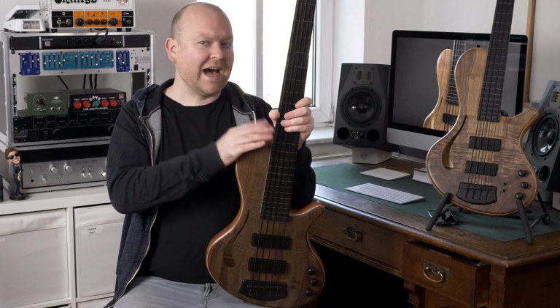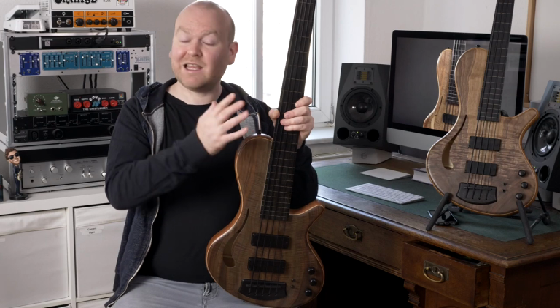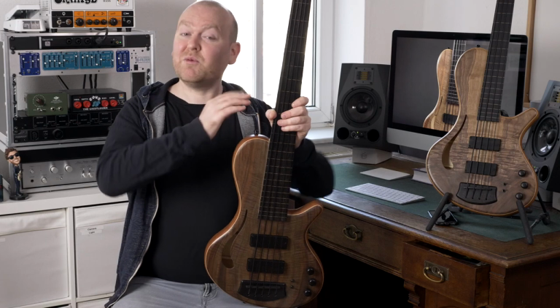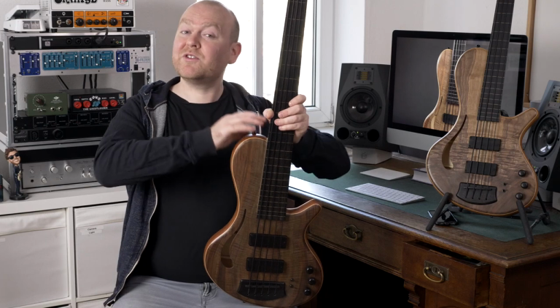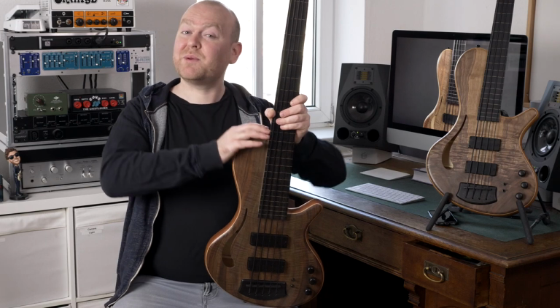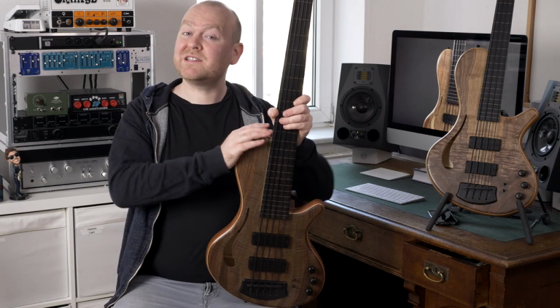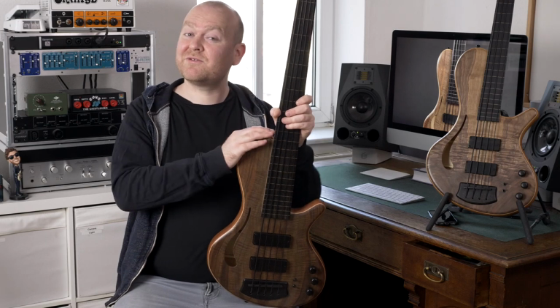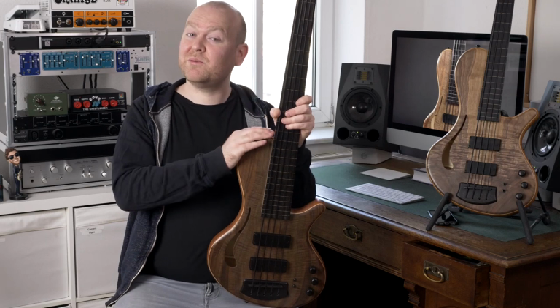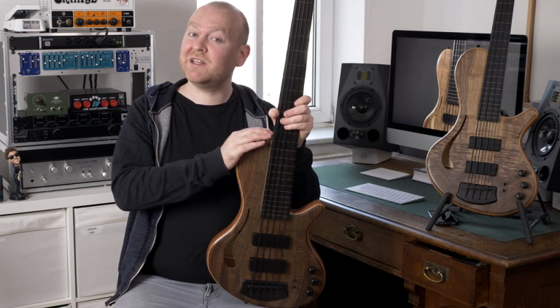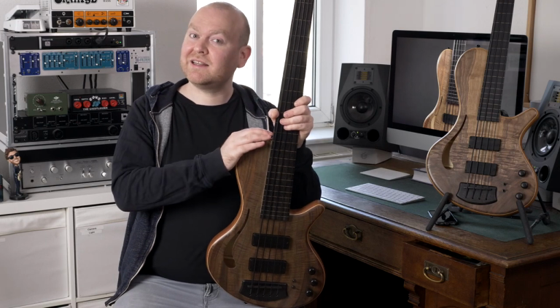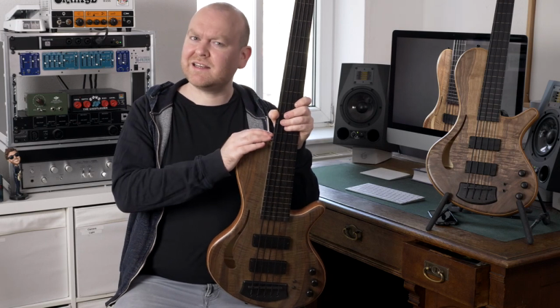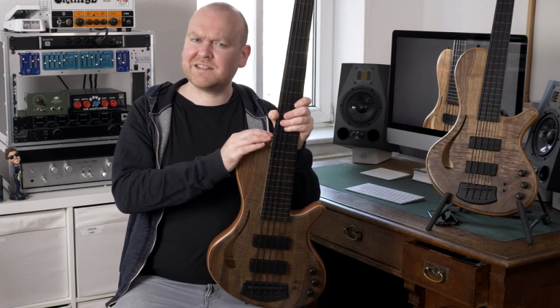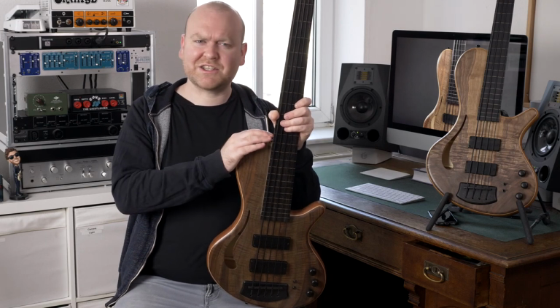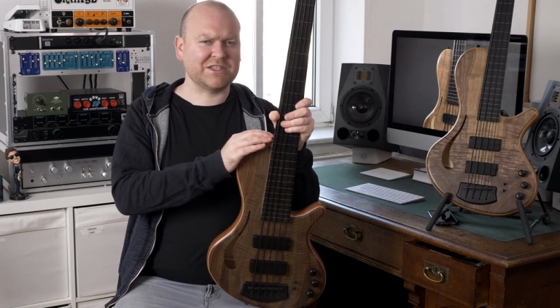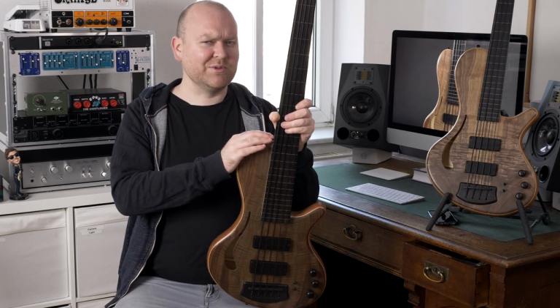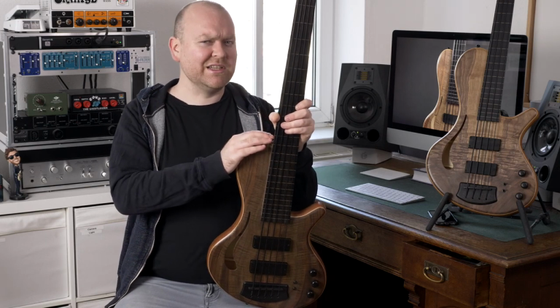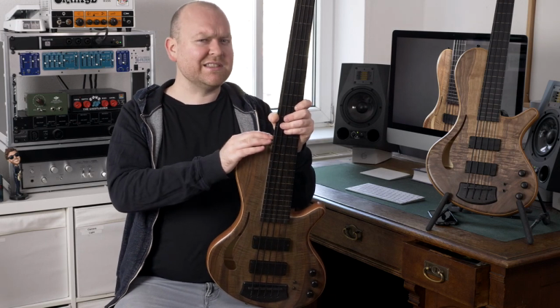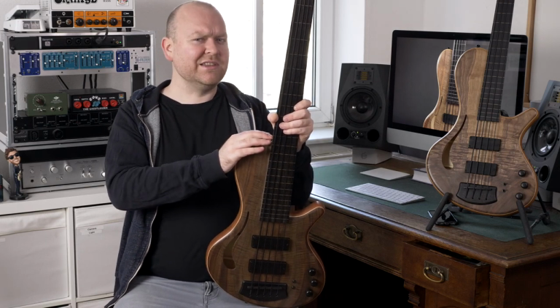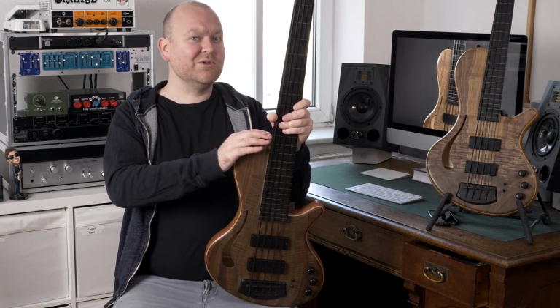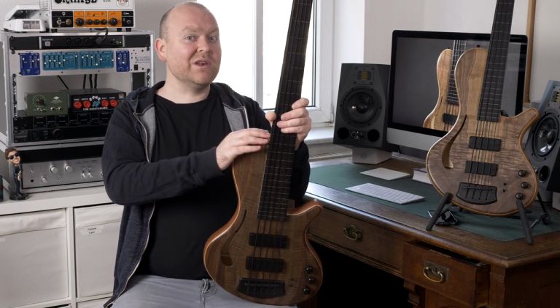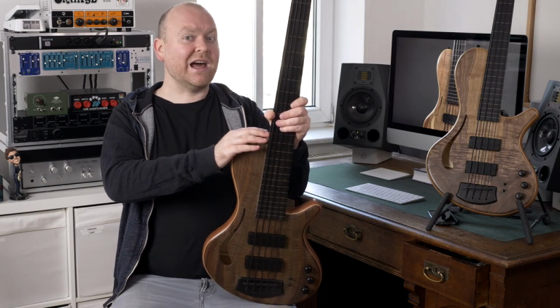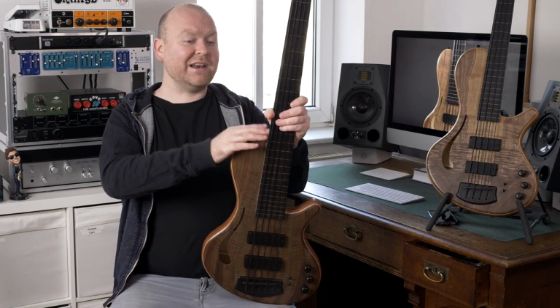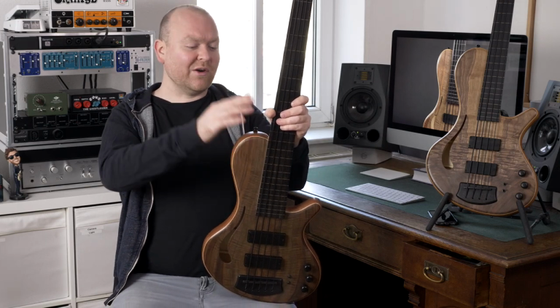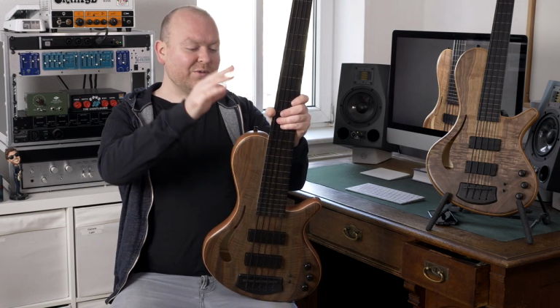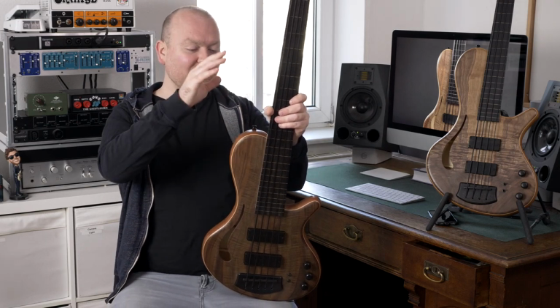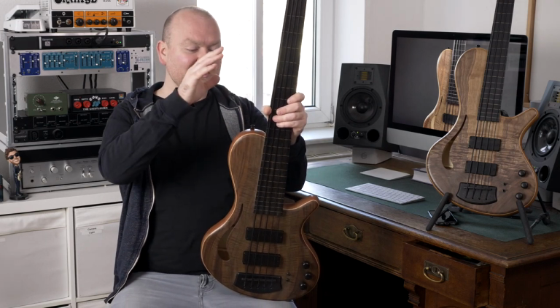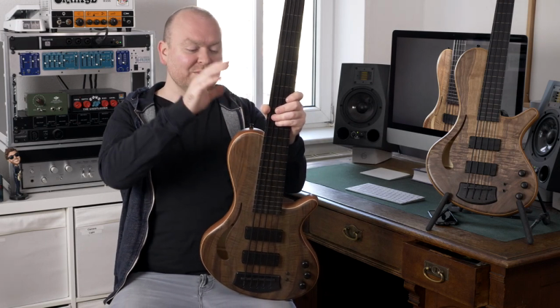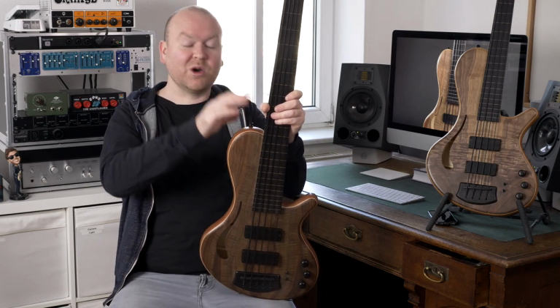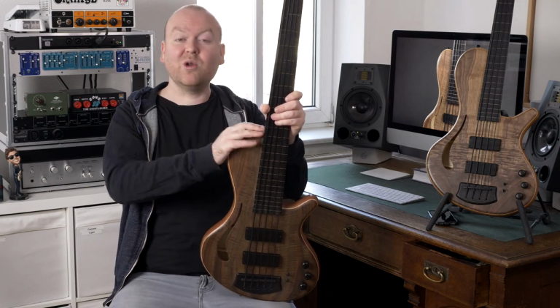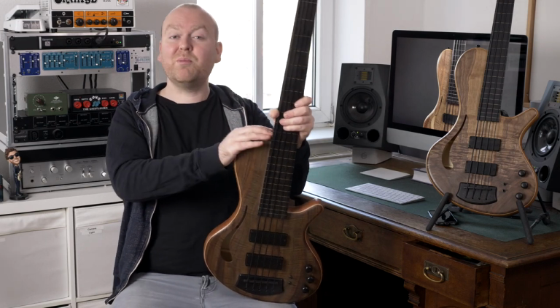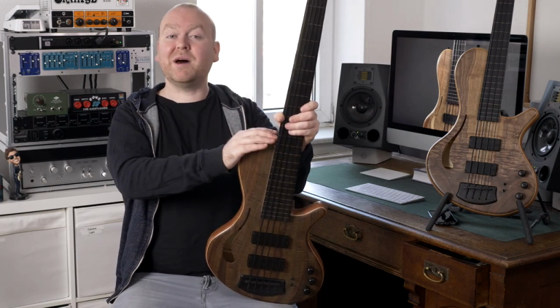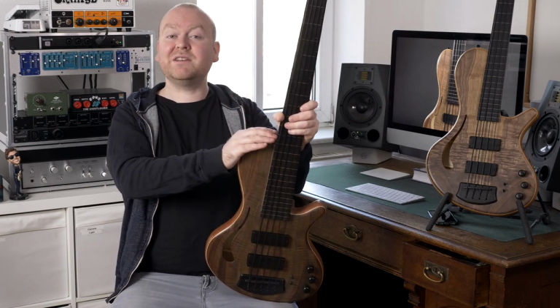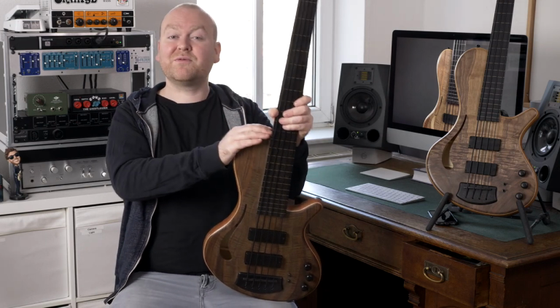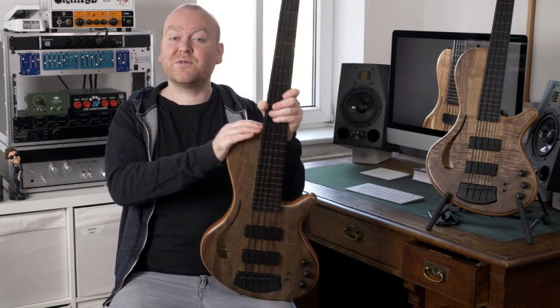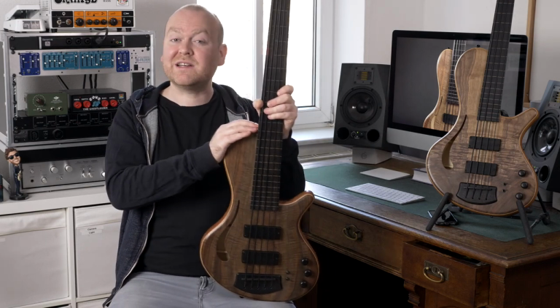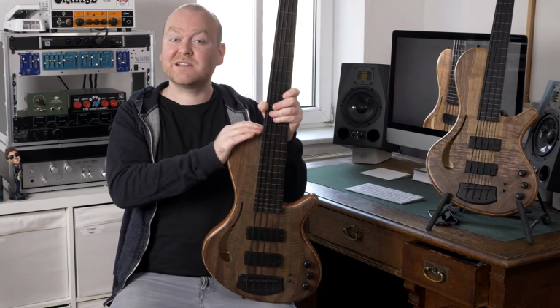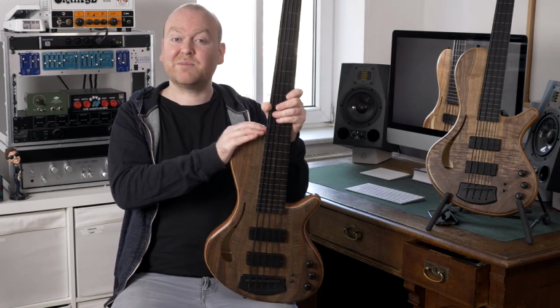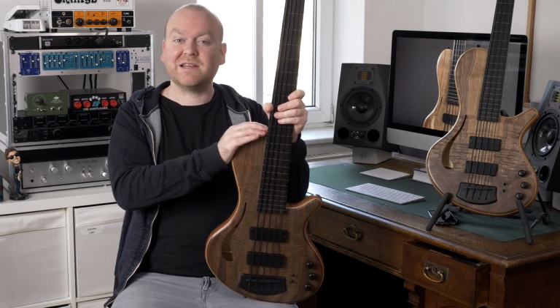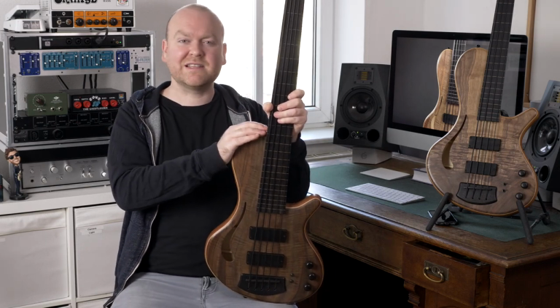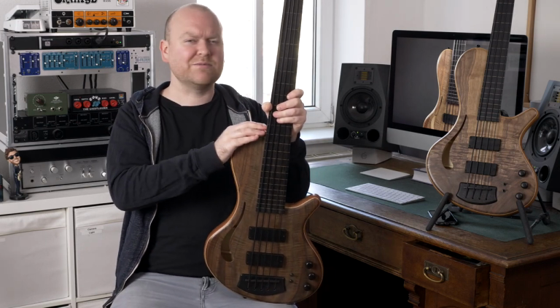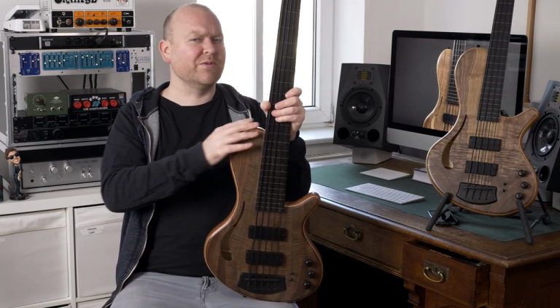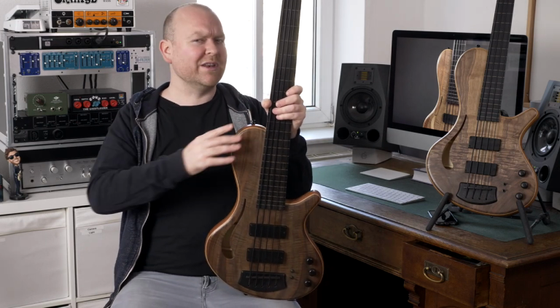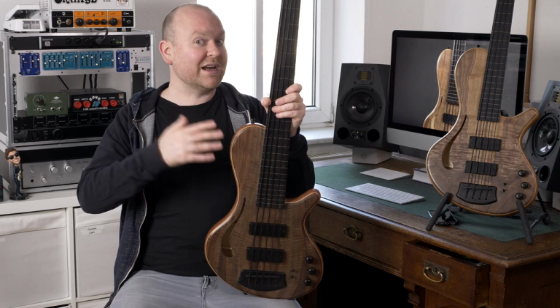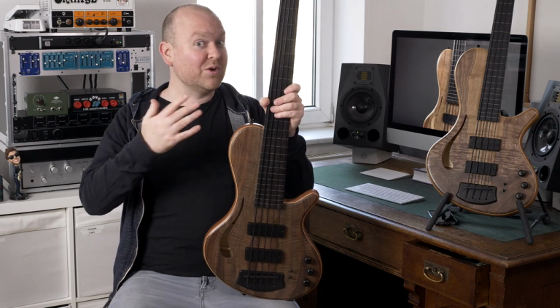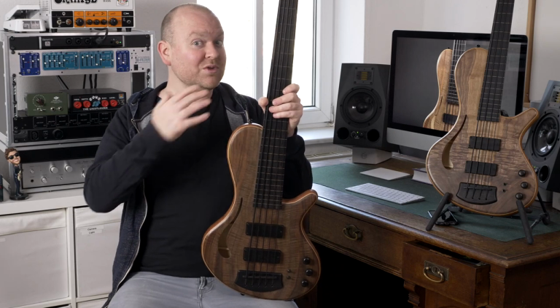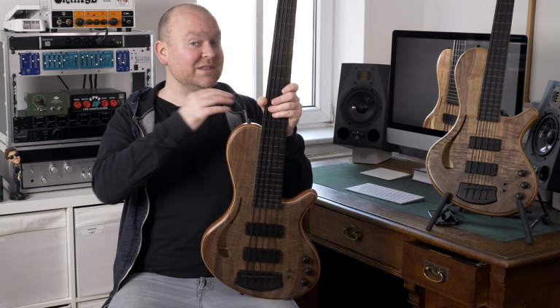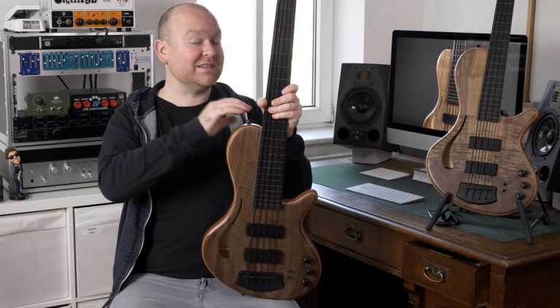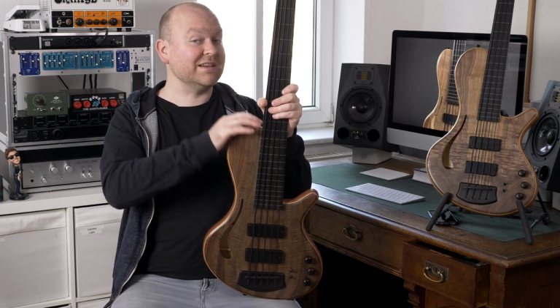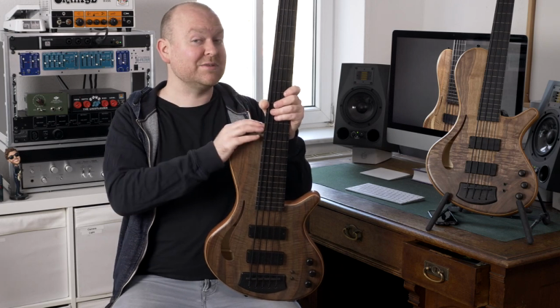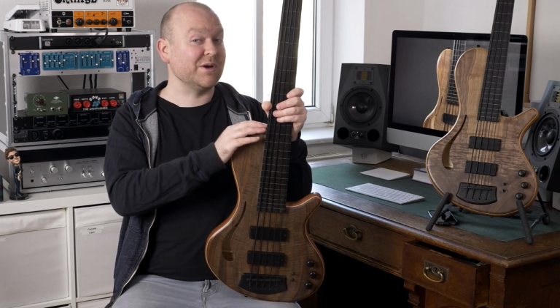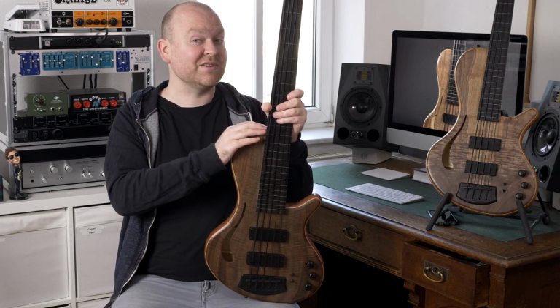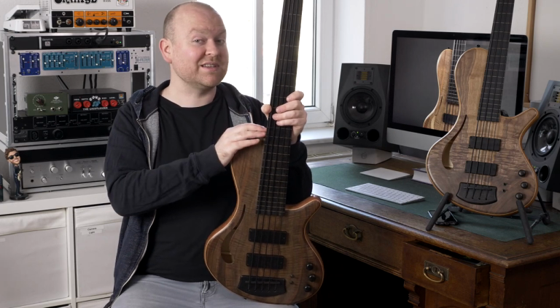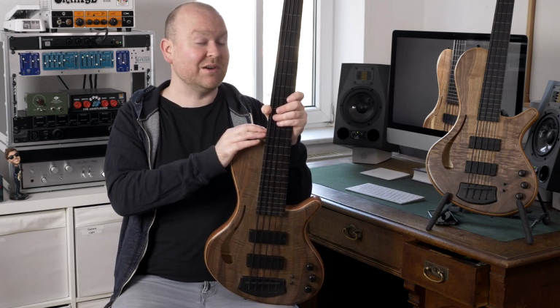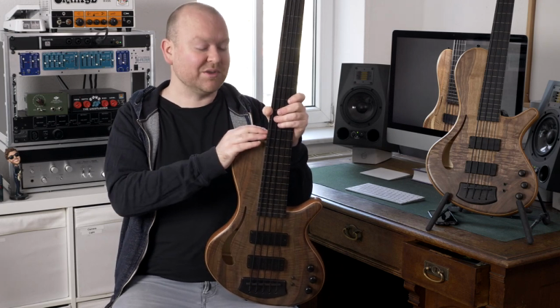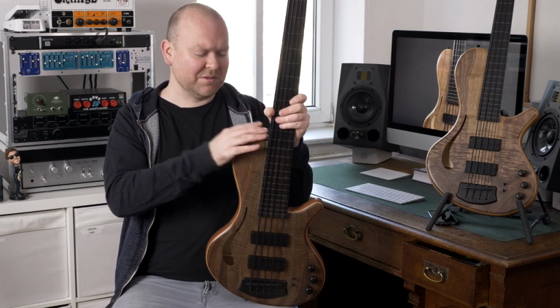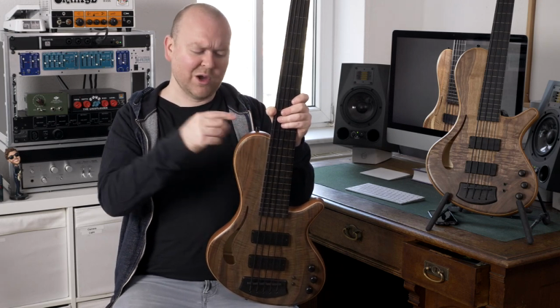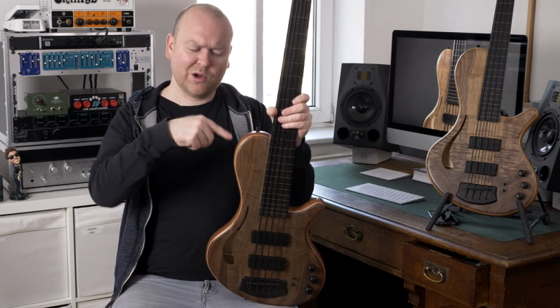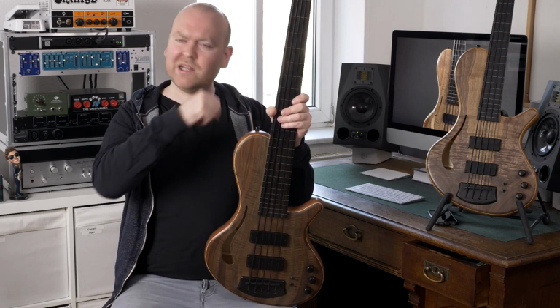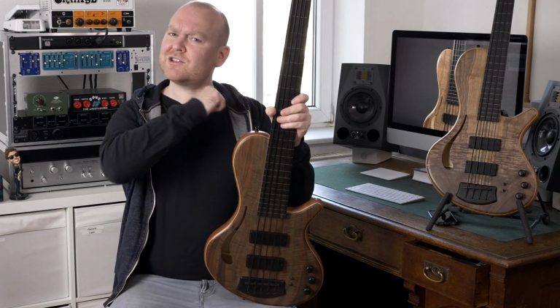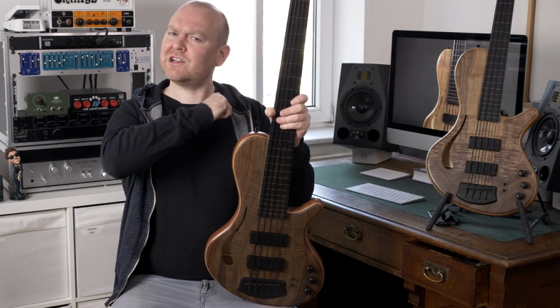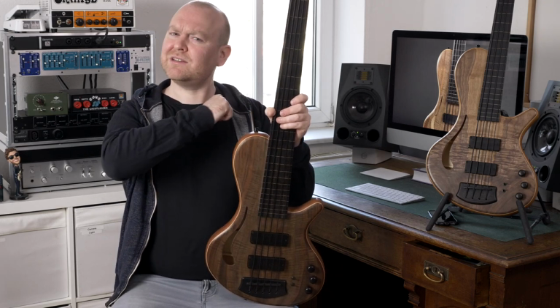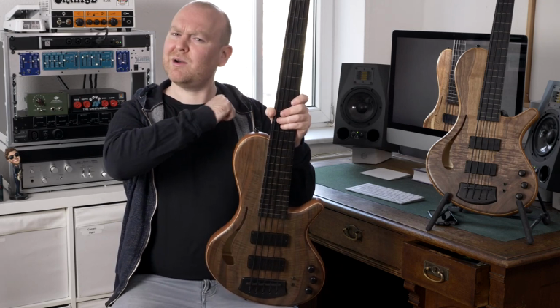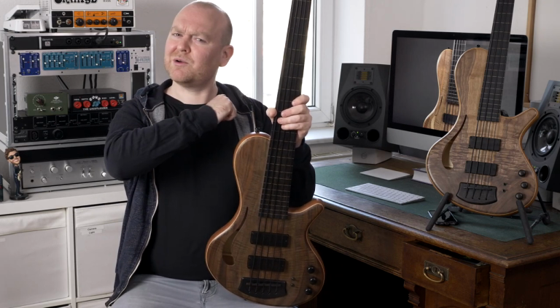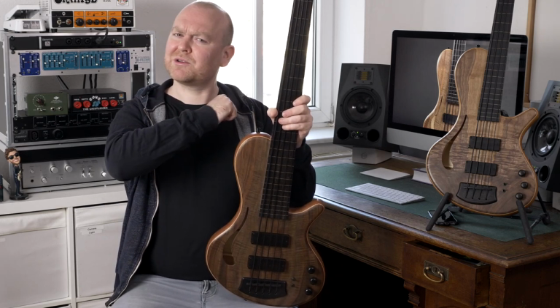Adamowicz basses from the Netherlands just released a new line of concept hollow-body fretless basses with an acoustic-inspired sound. Let's check them out!